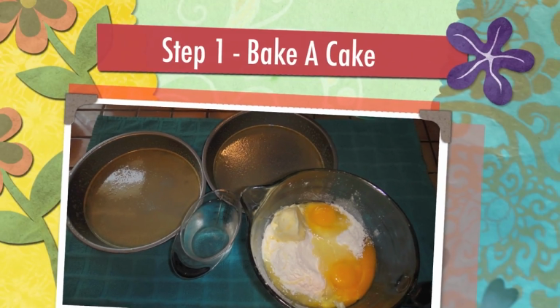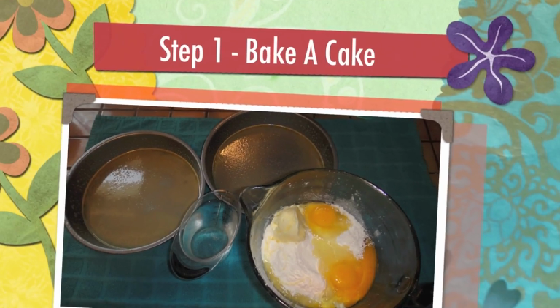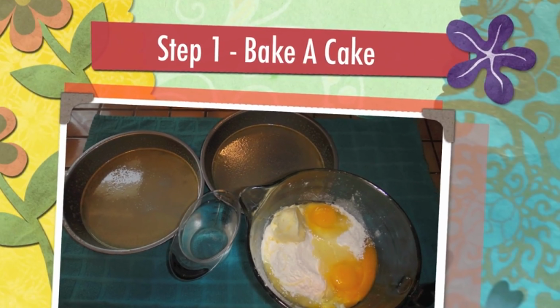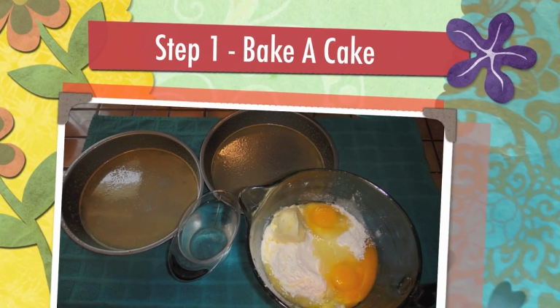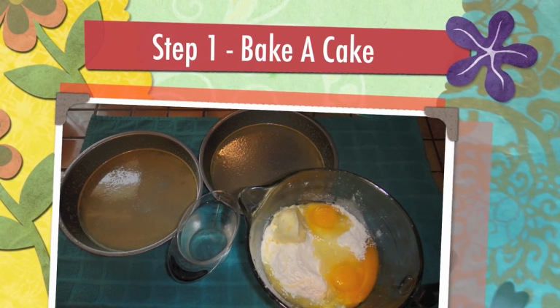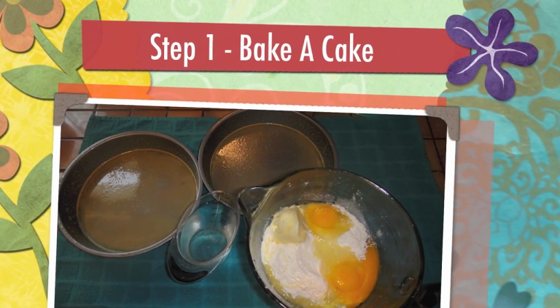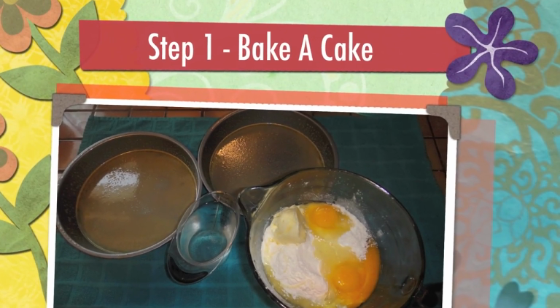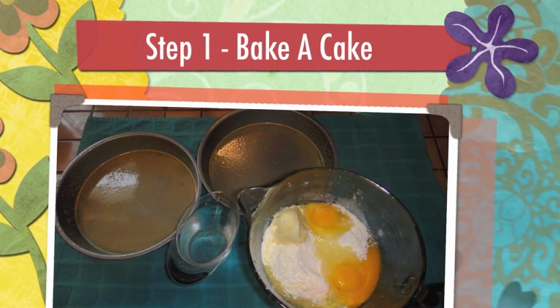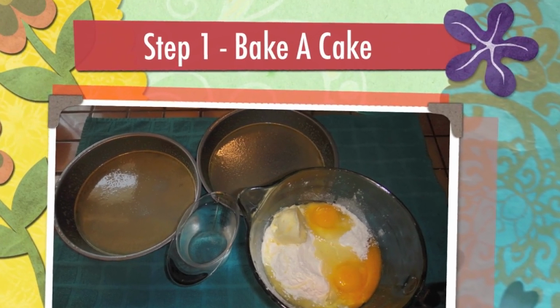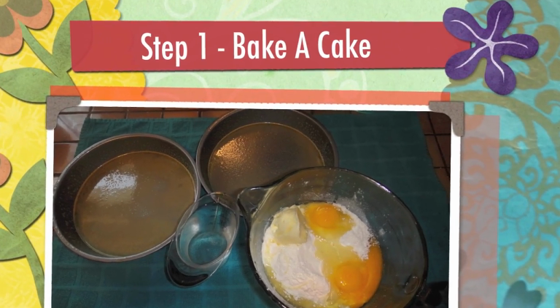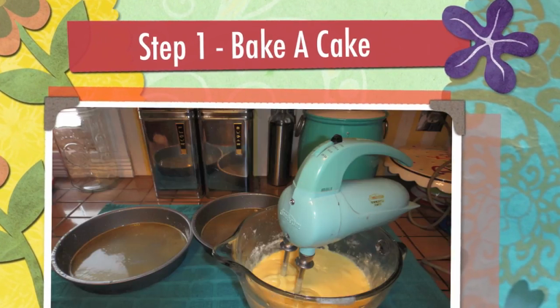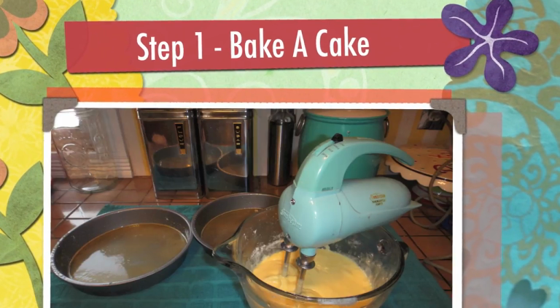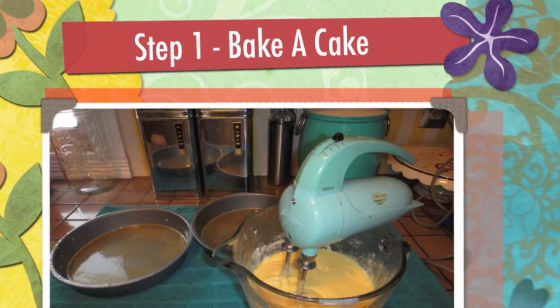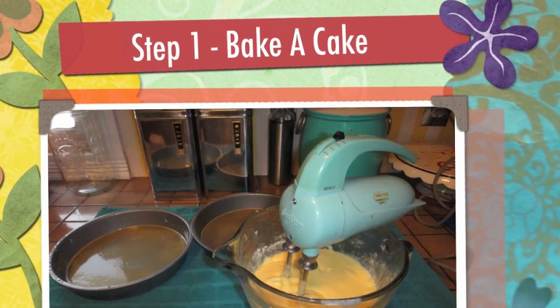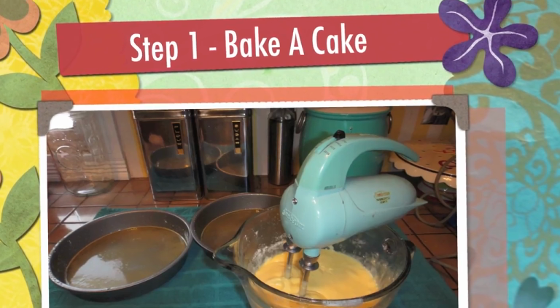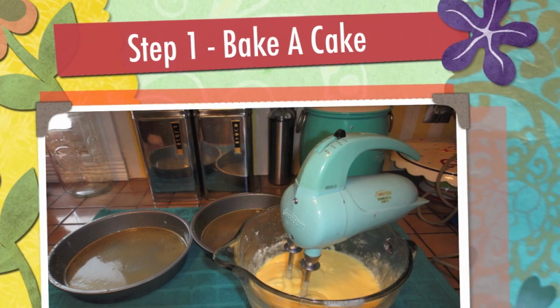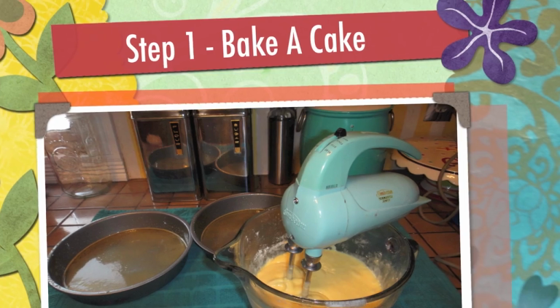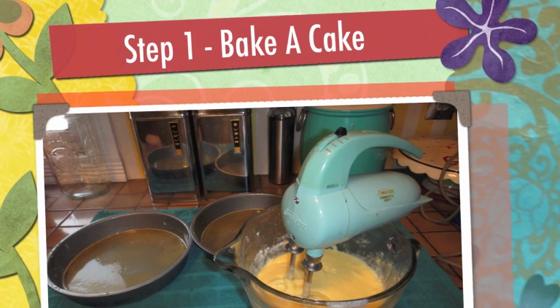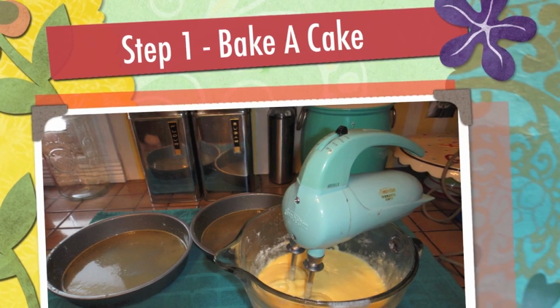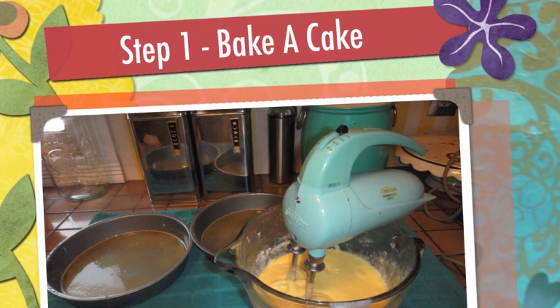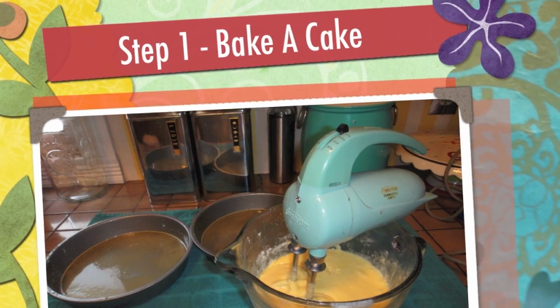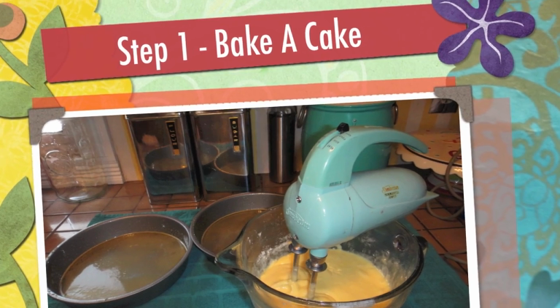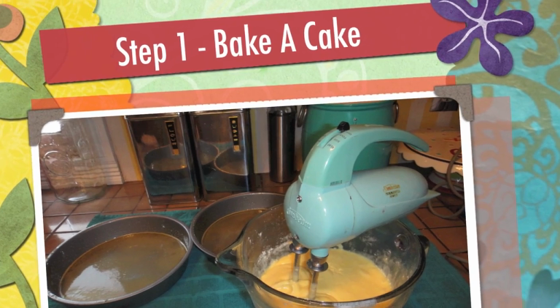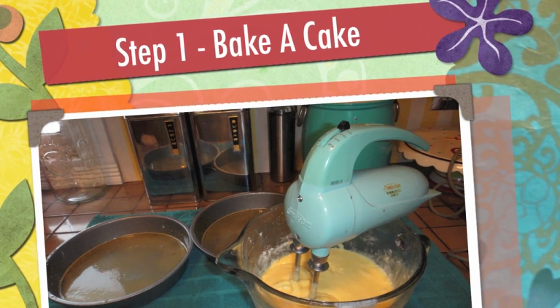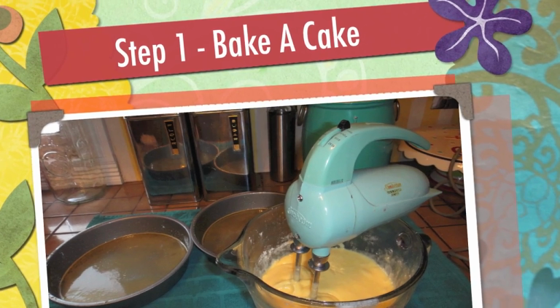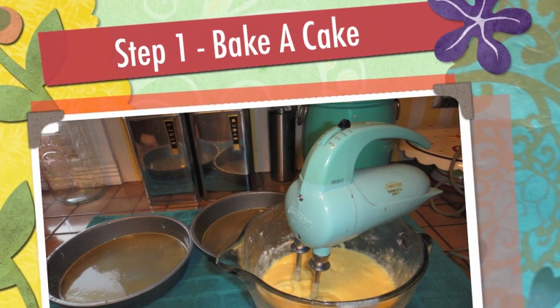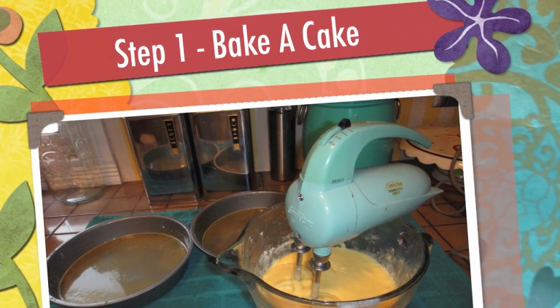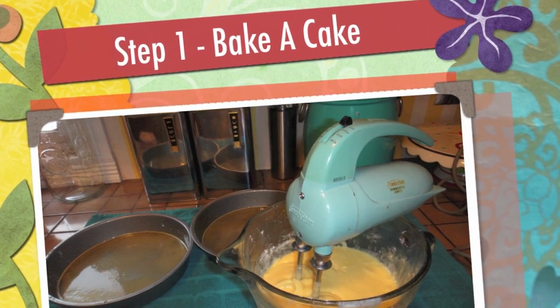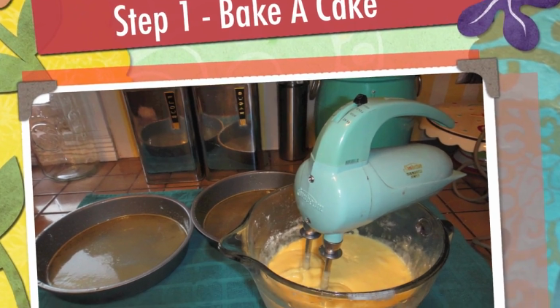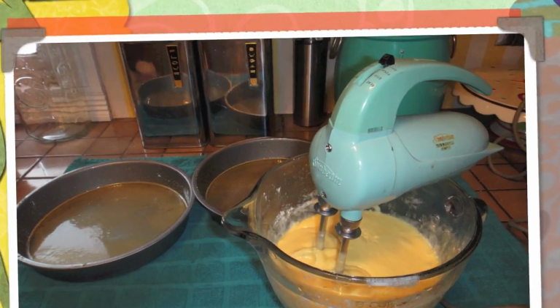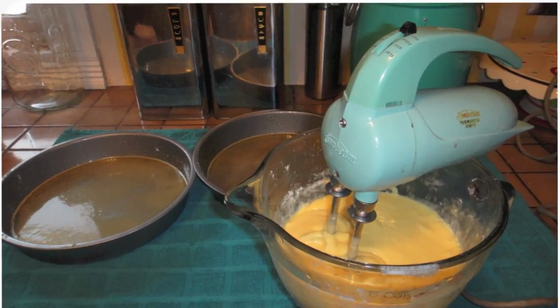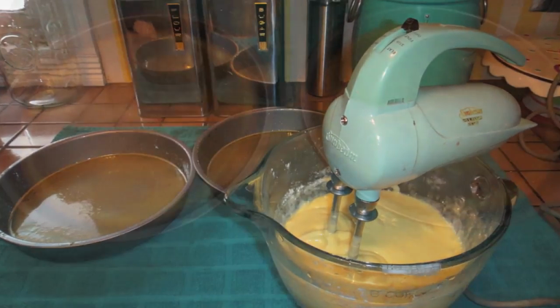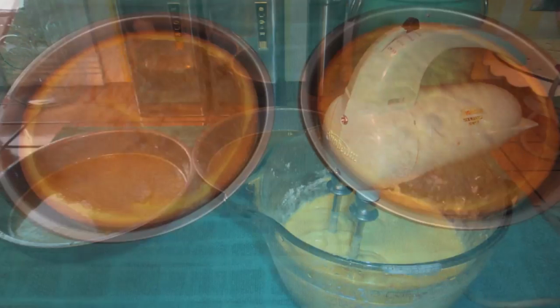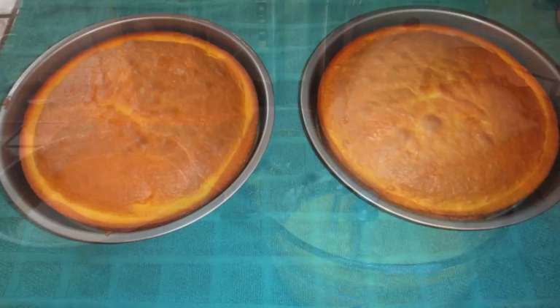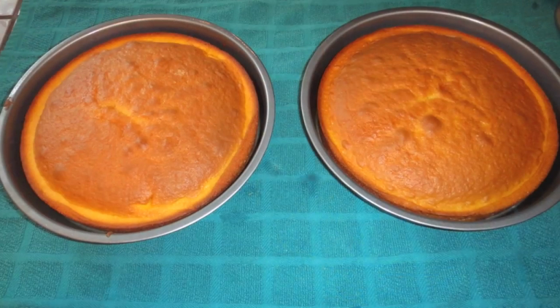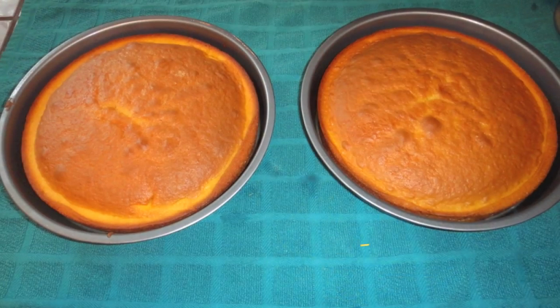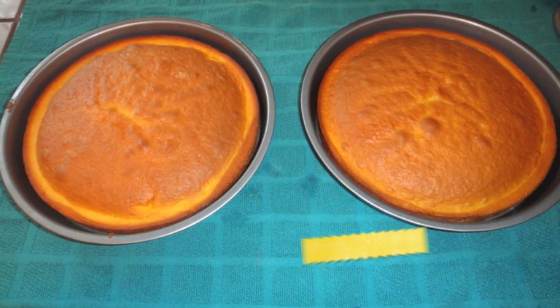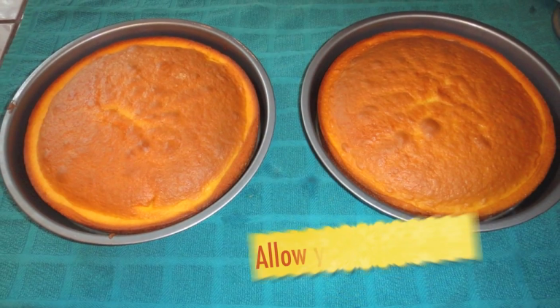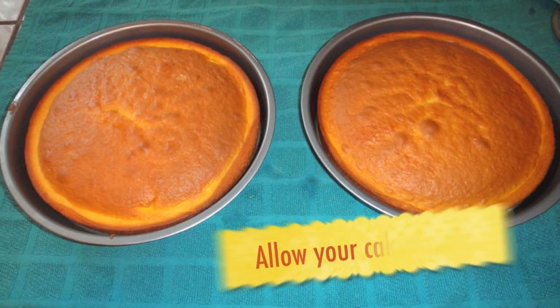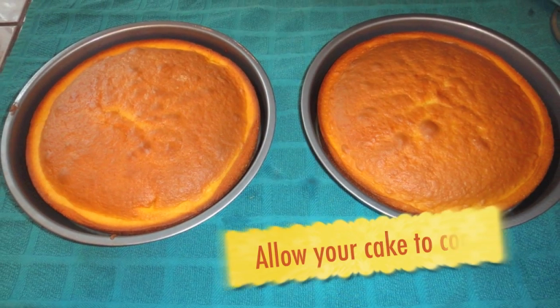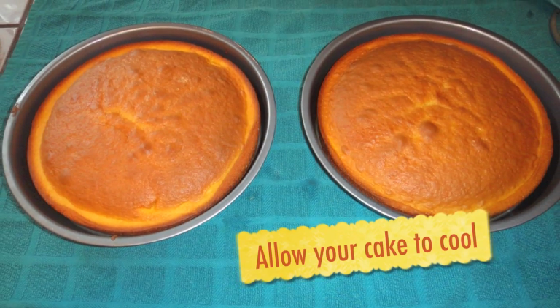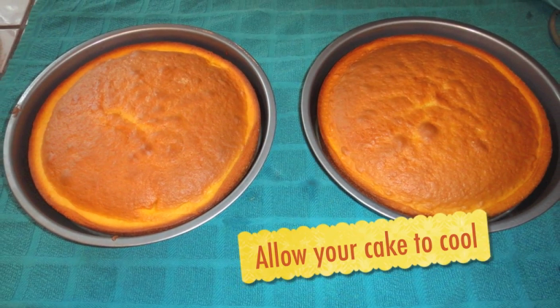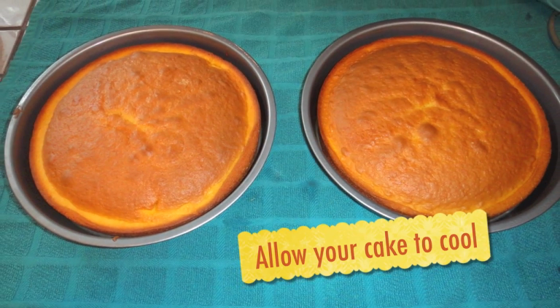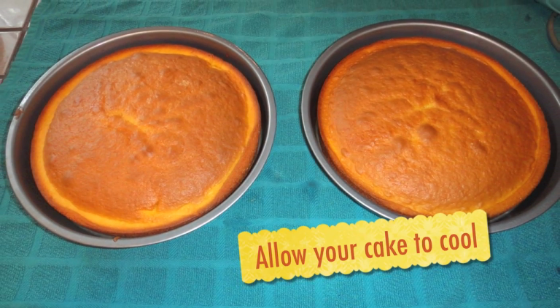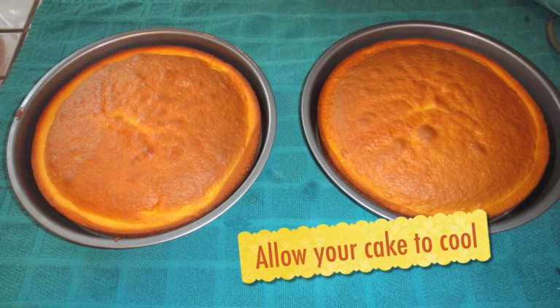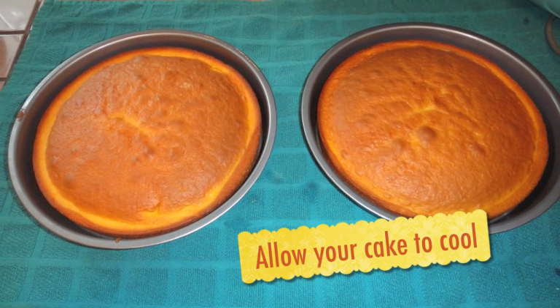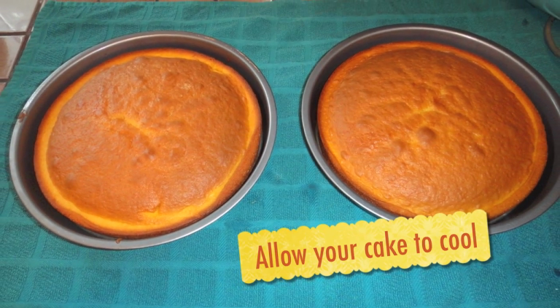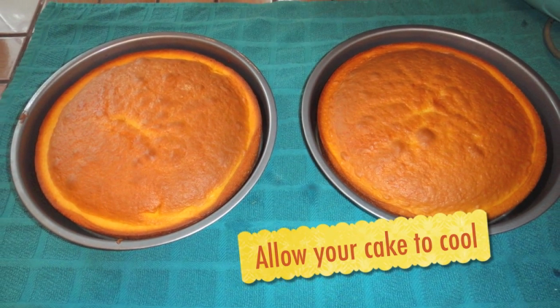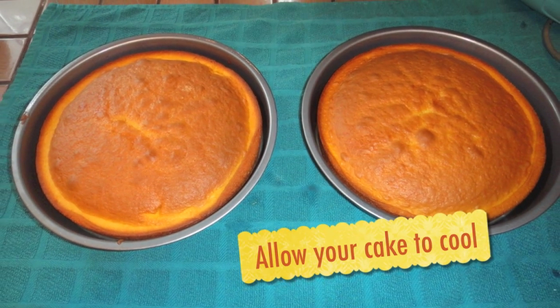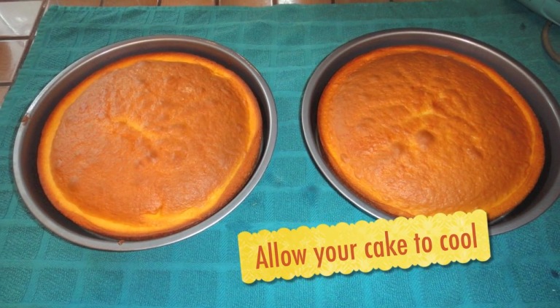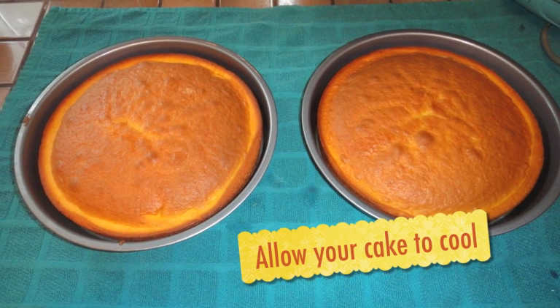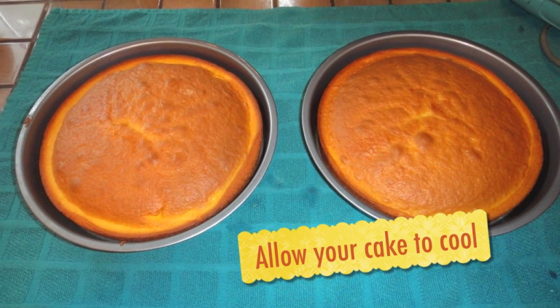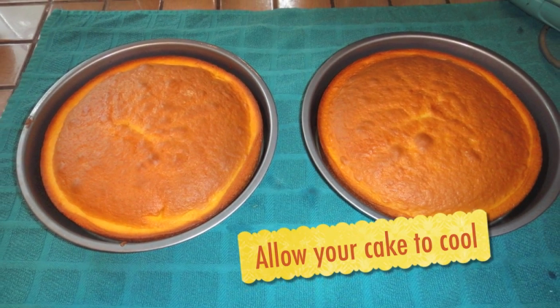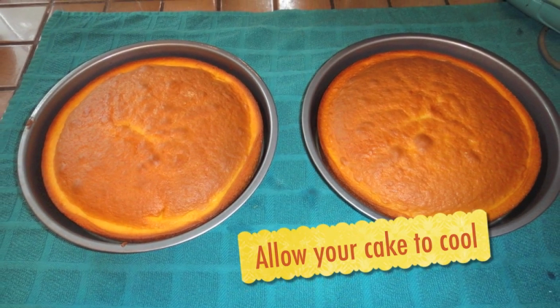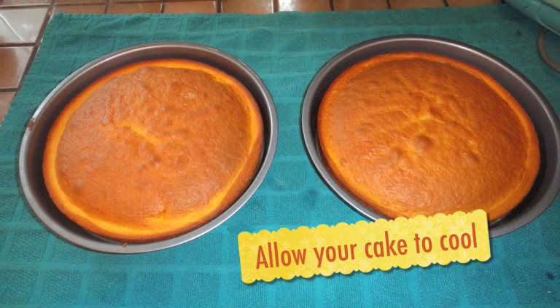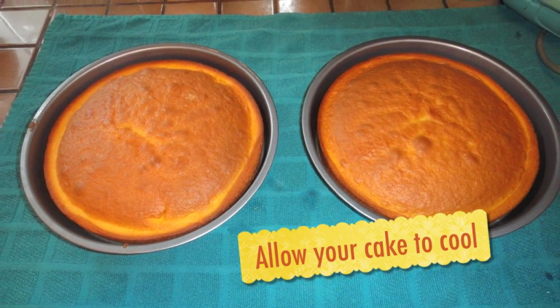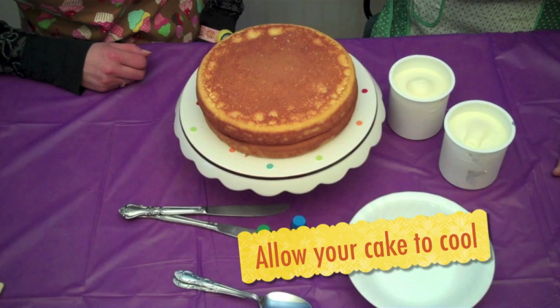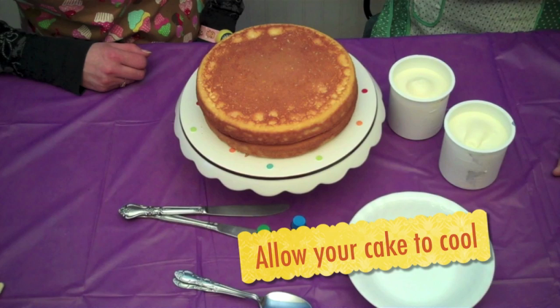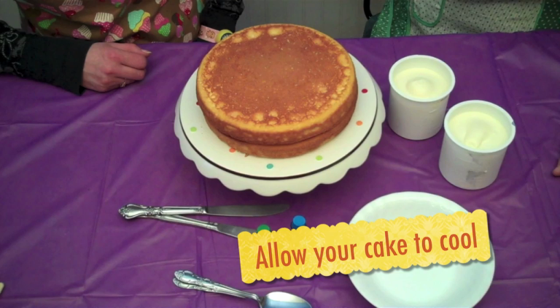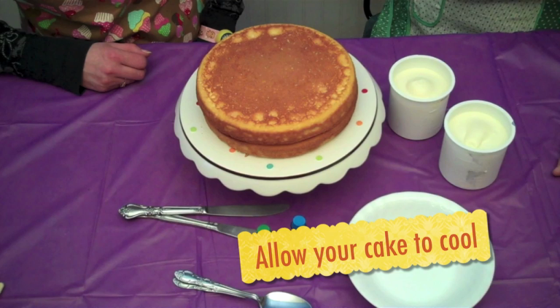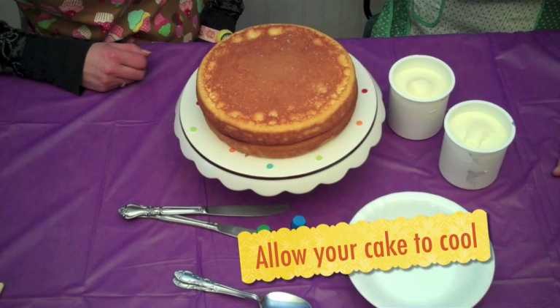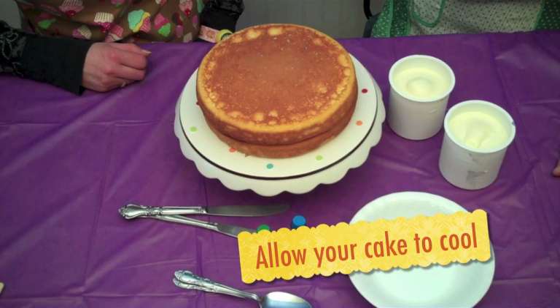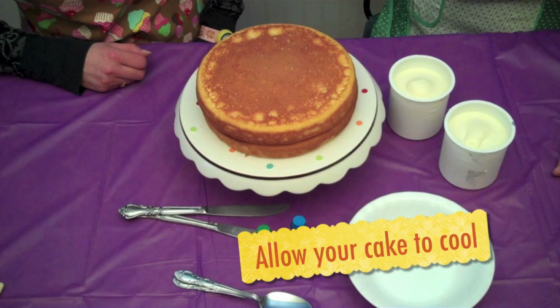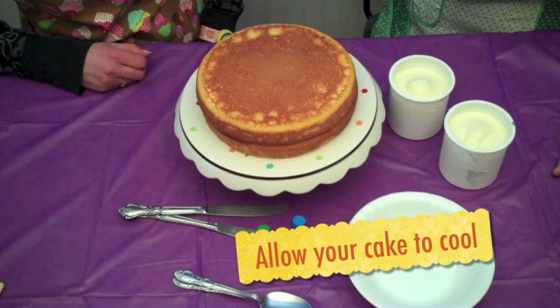Step 1. Ask your parents' help to bake a cake. Allow your cake to cool before moving to Step 2.